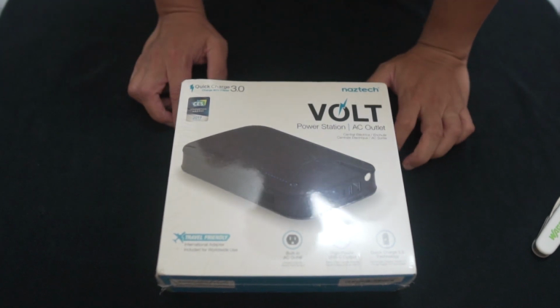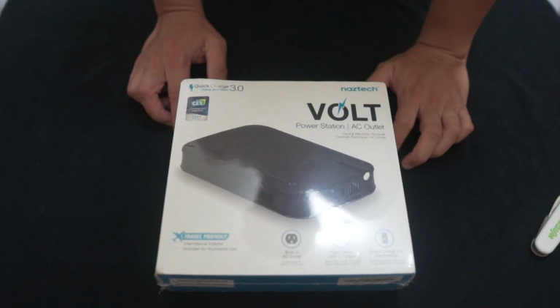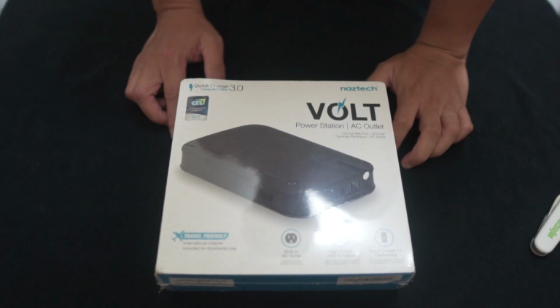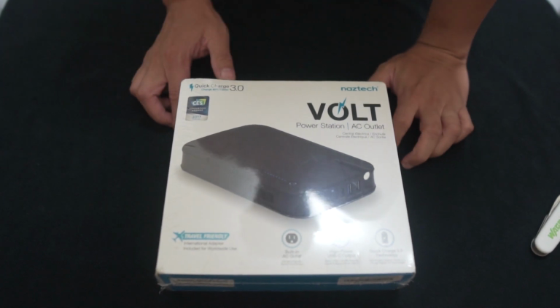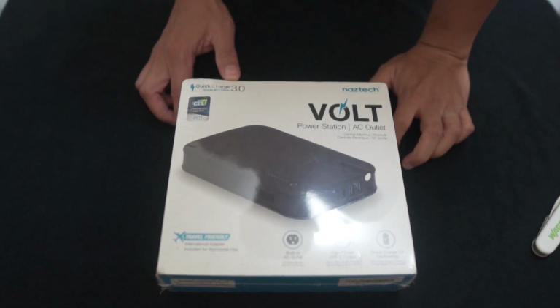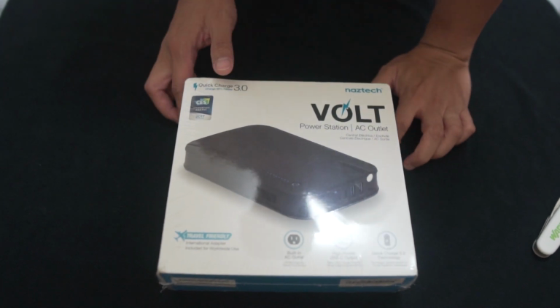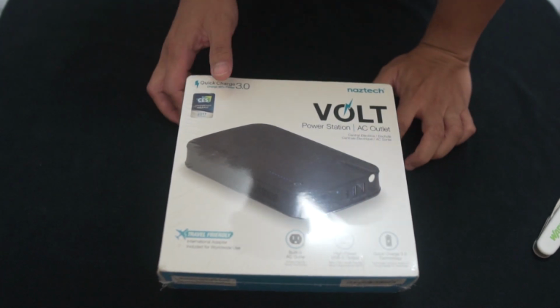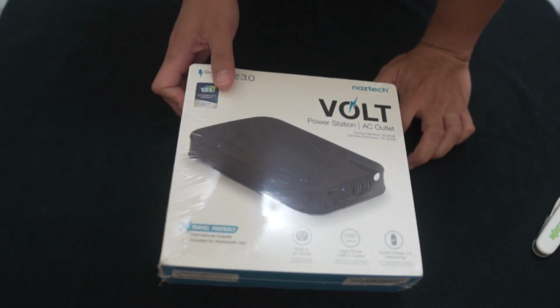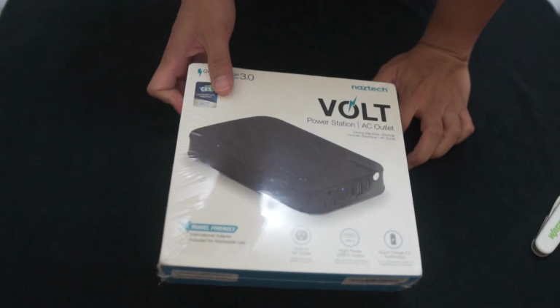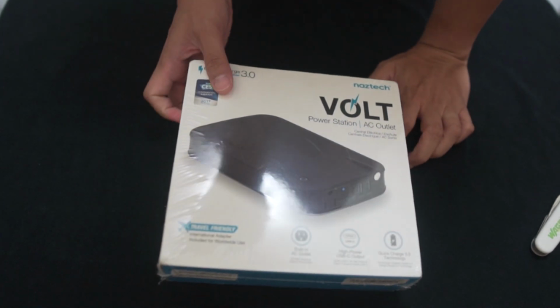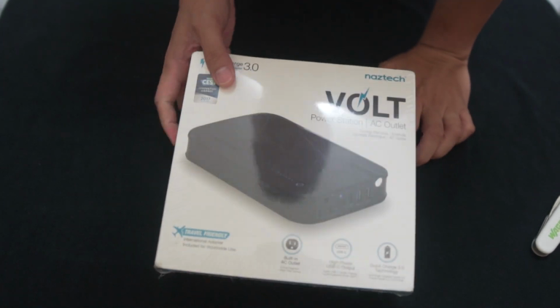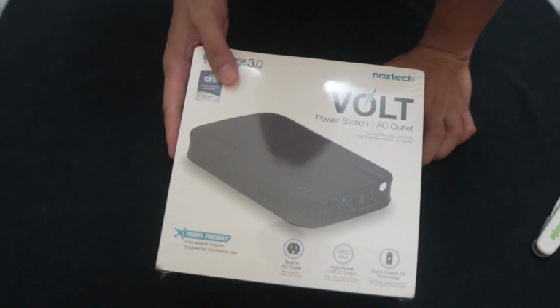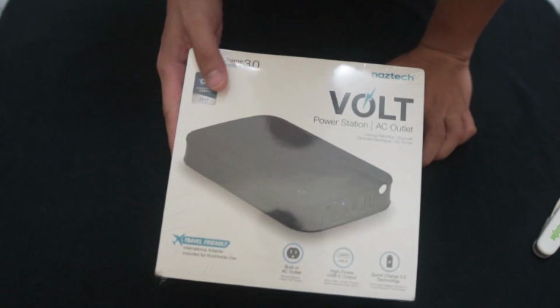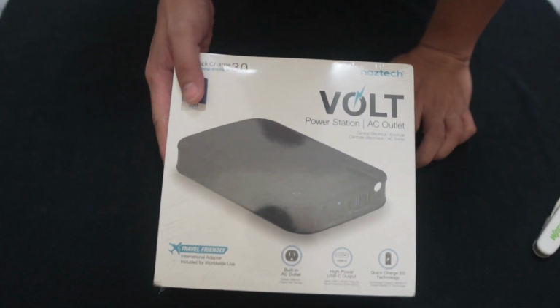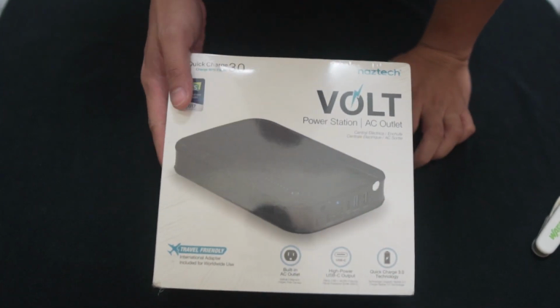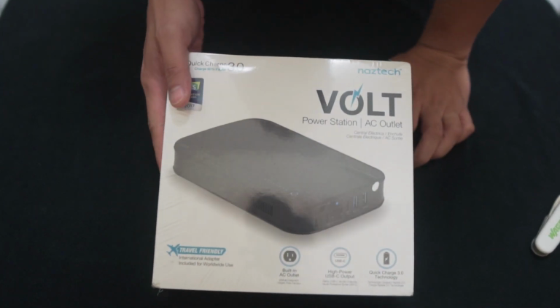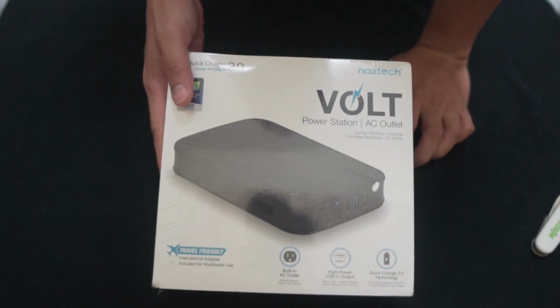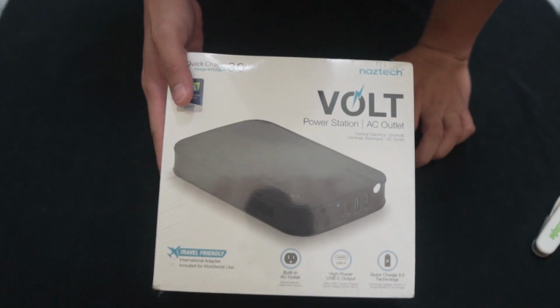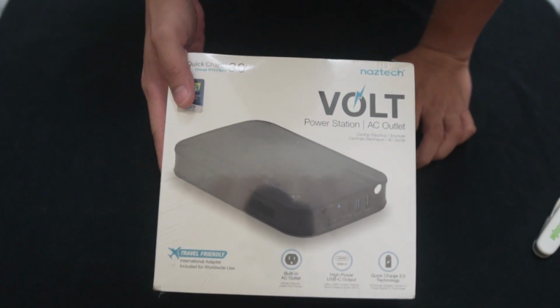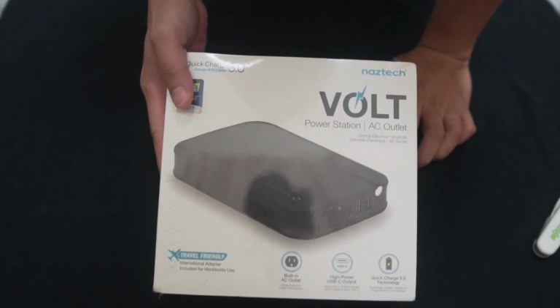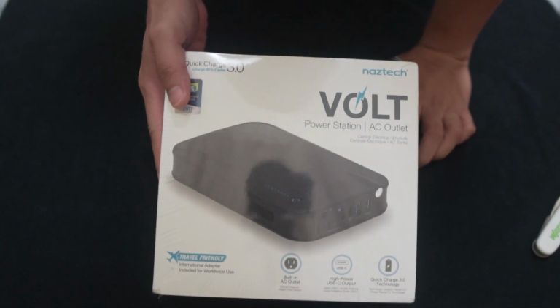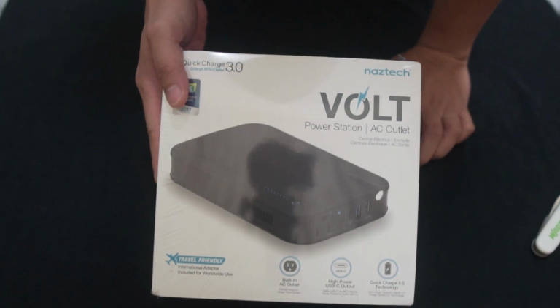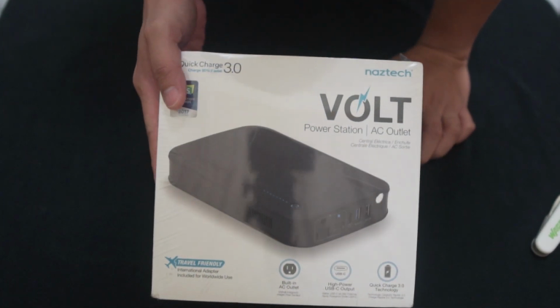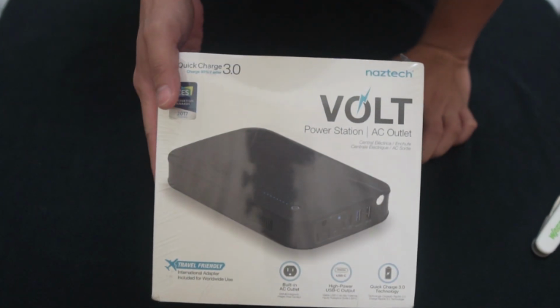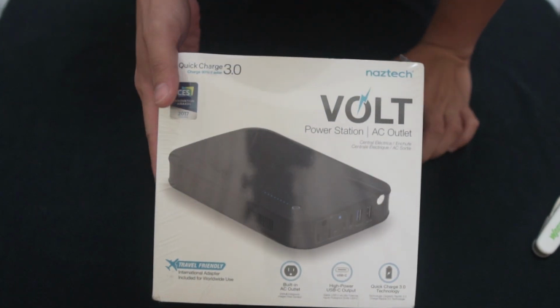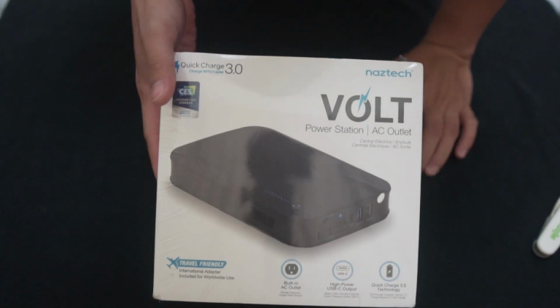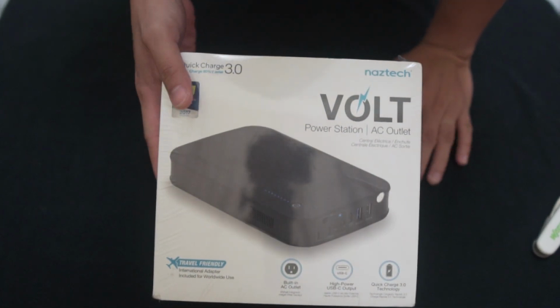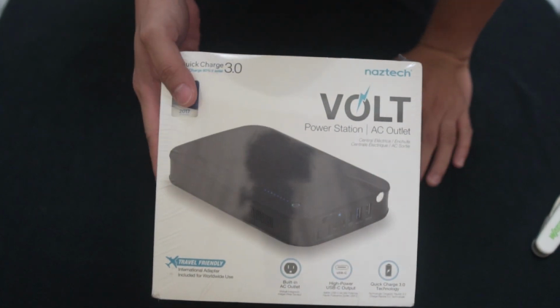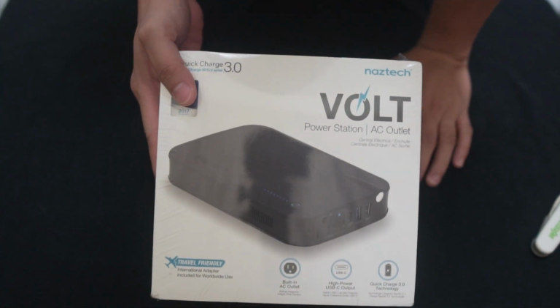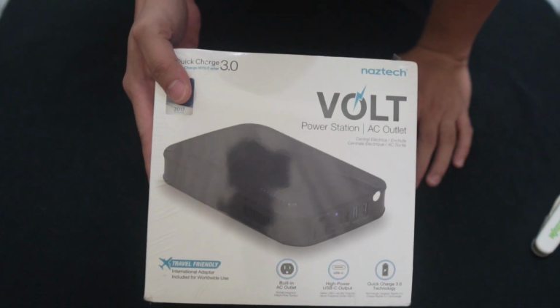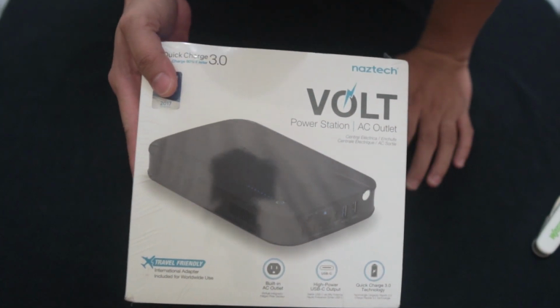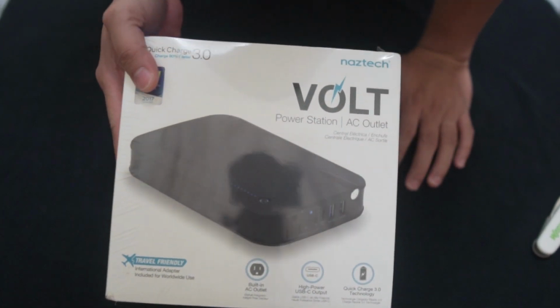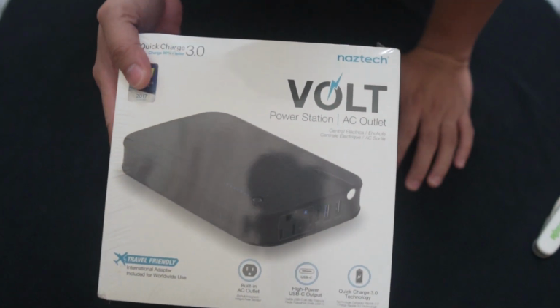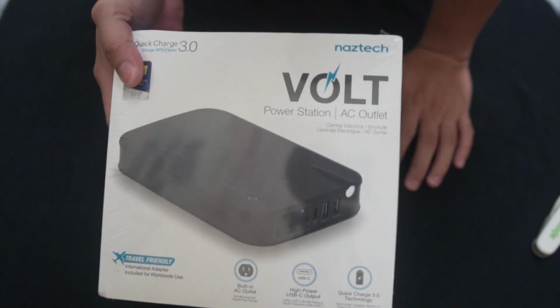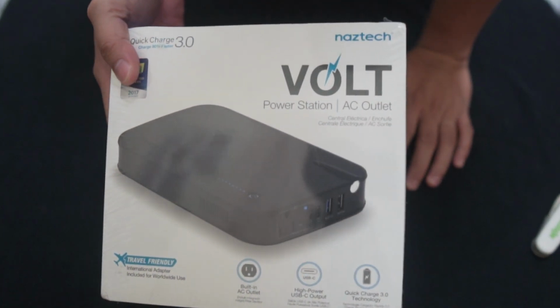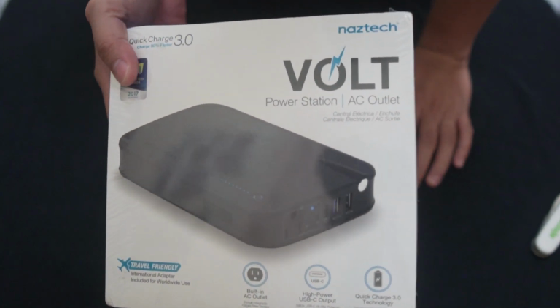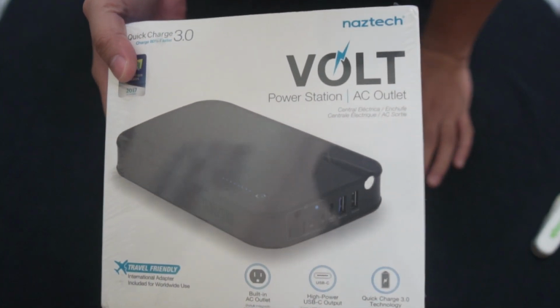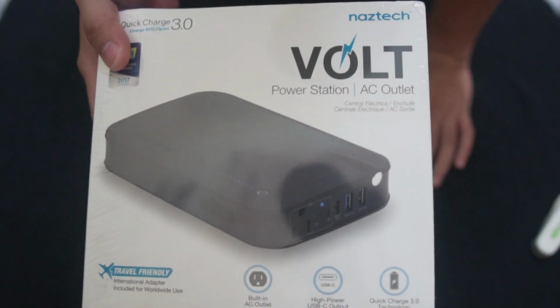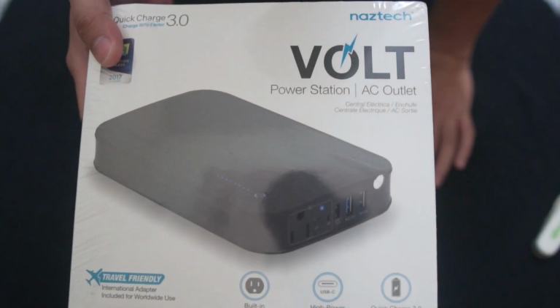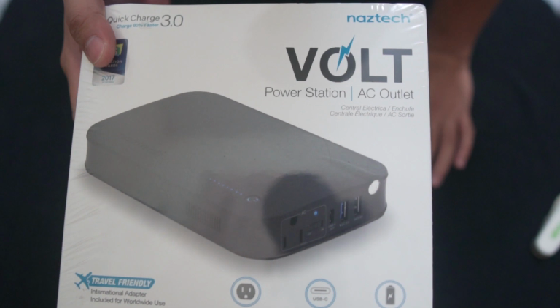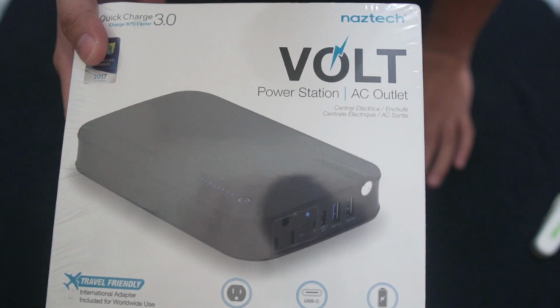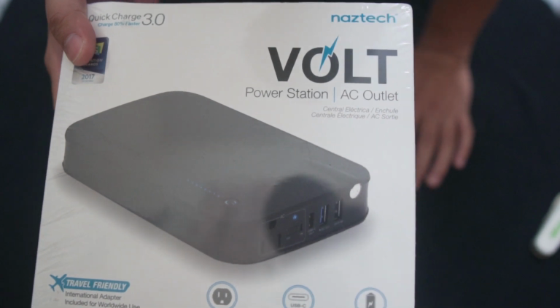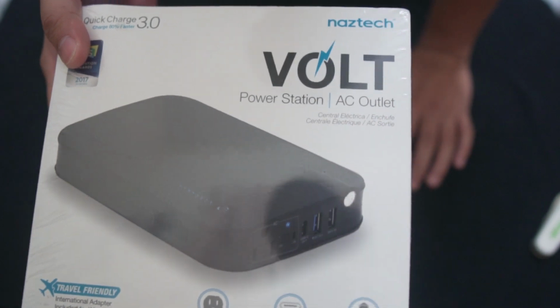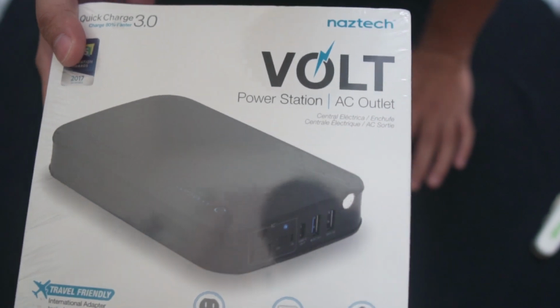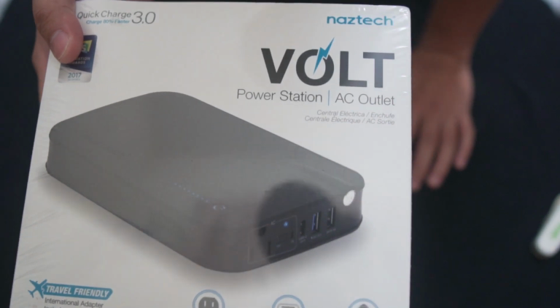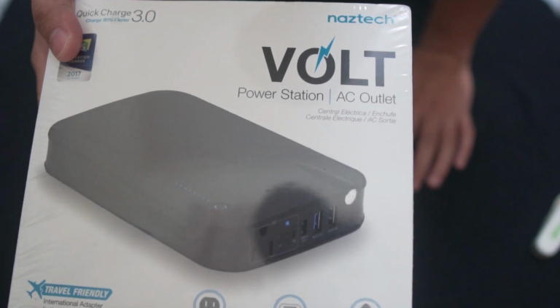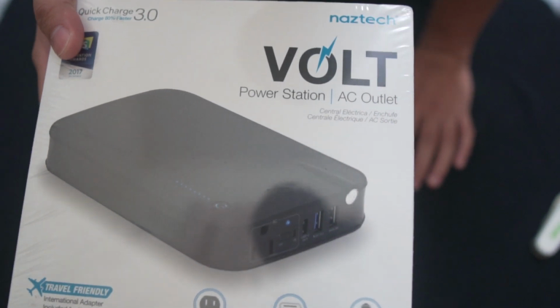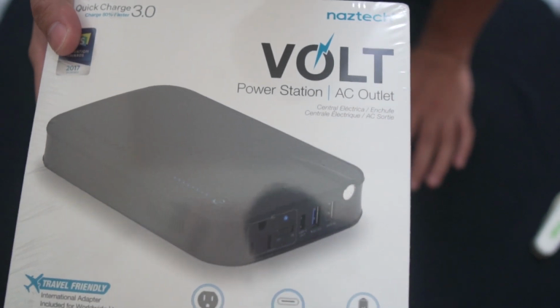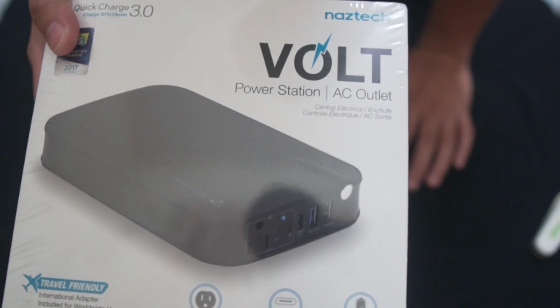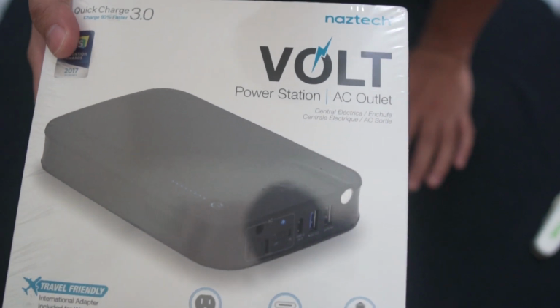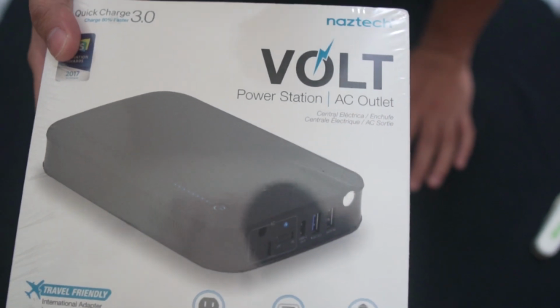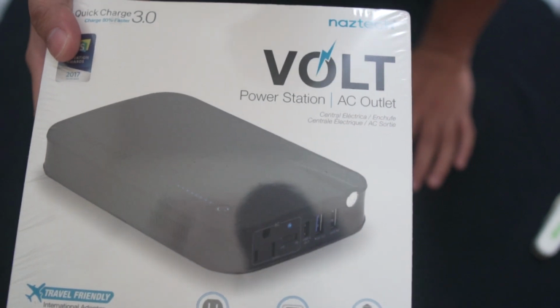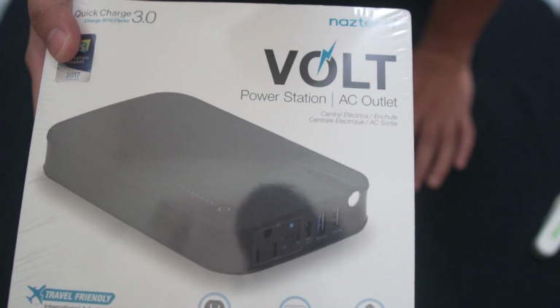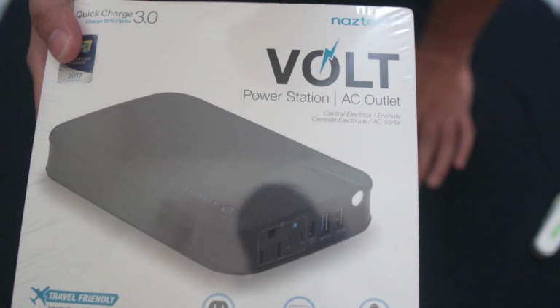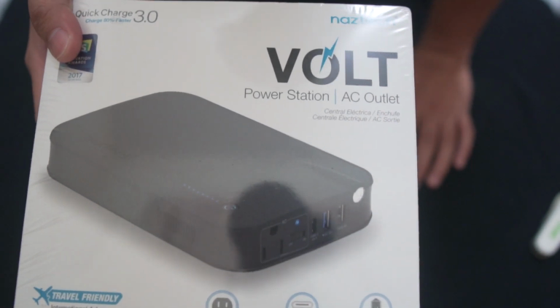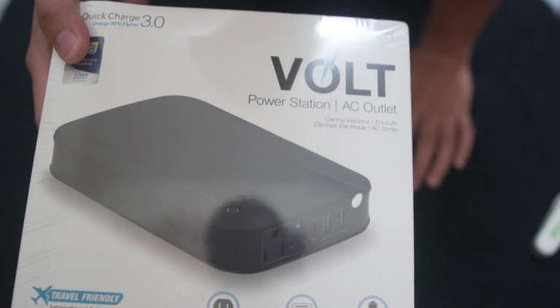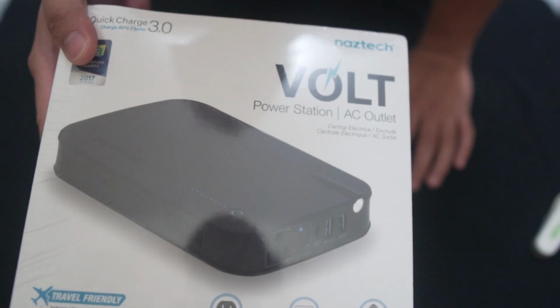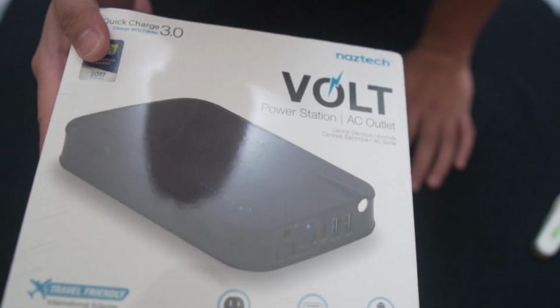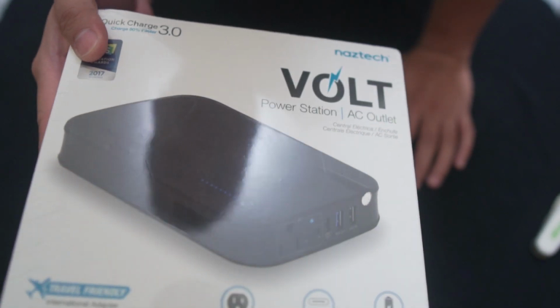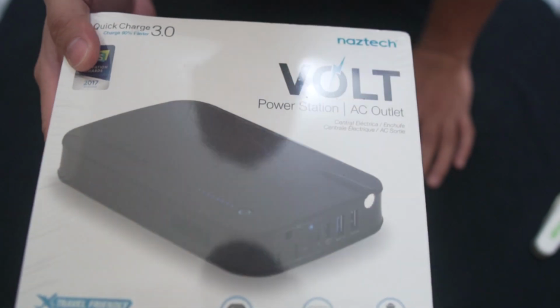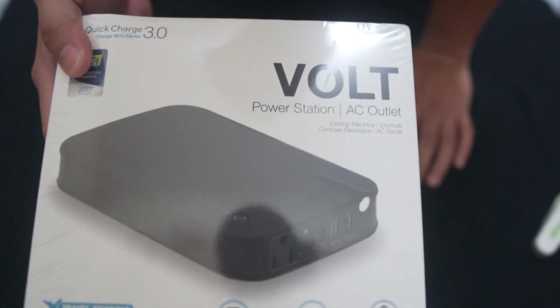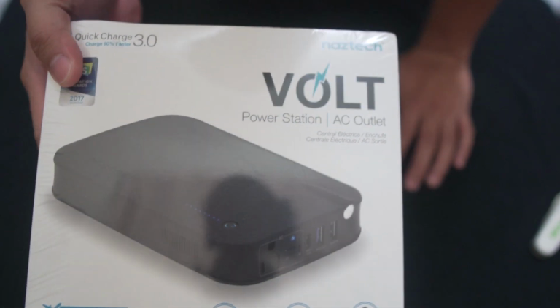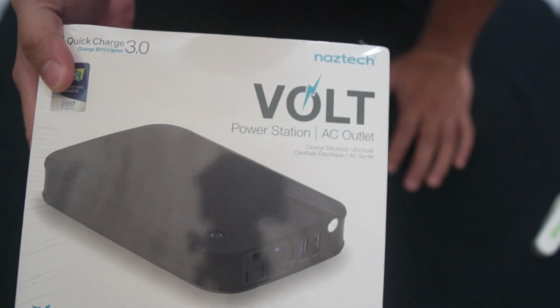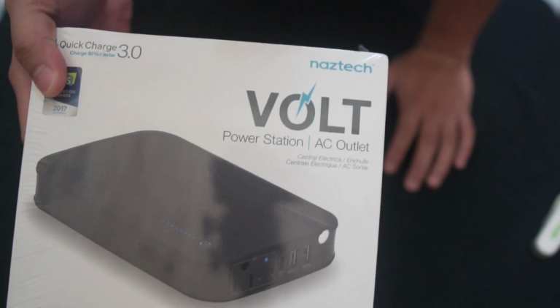Sup YouTube, today we're gonna unbox this power station from NASTEC. It's called Volt.